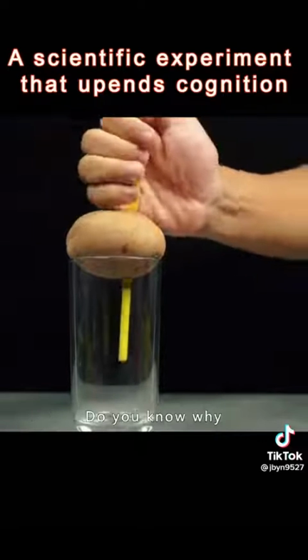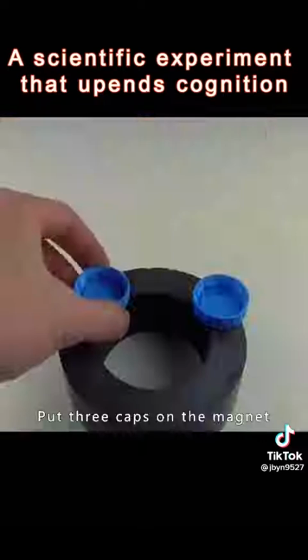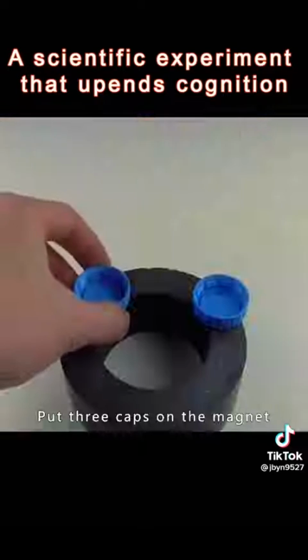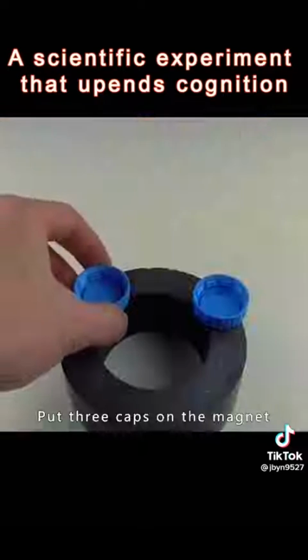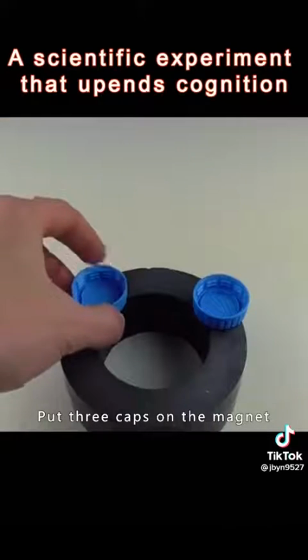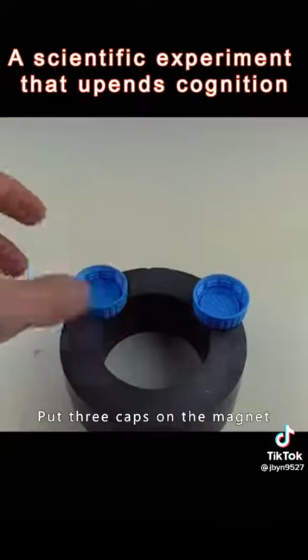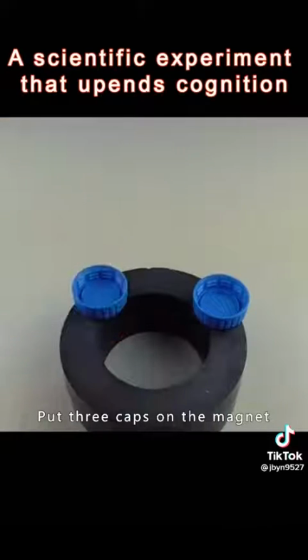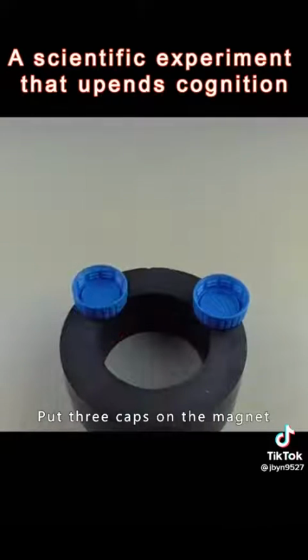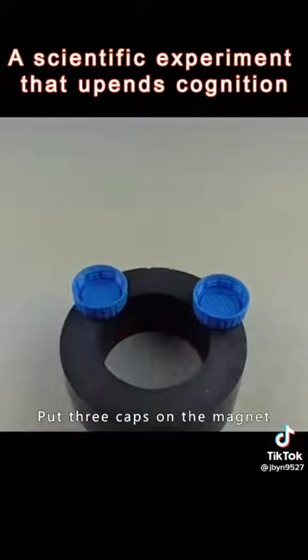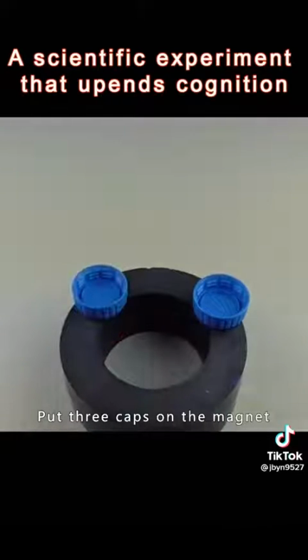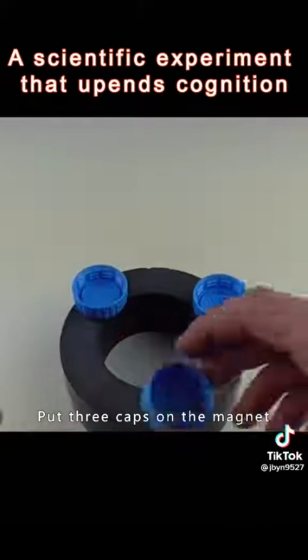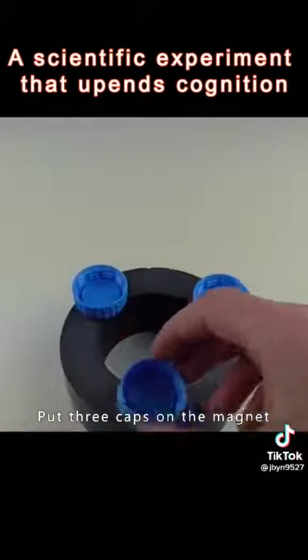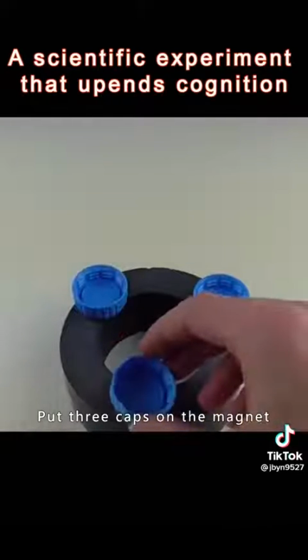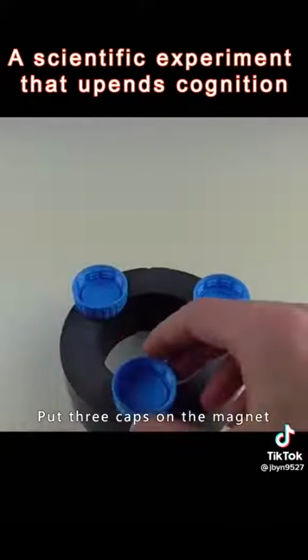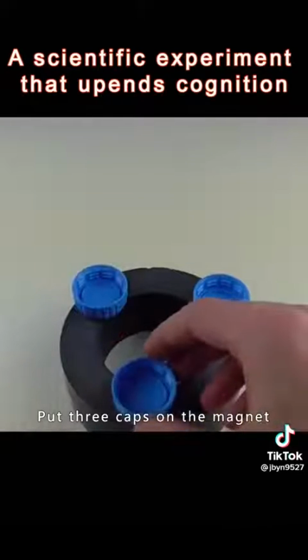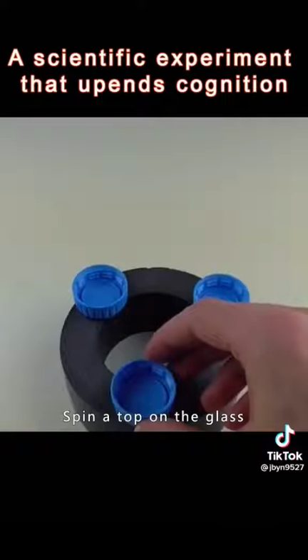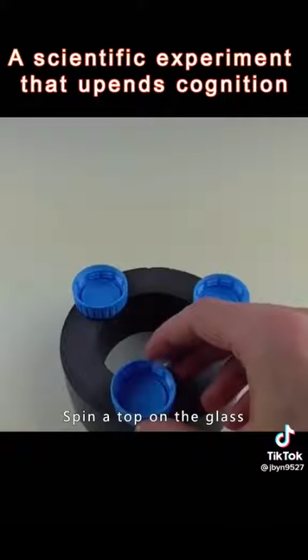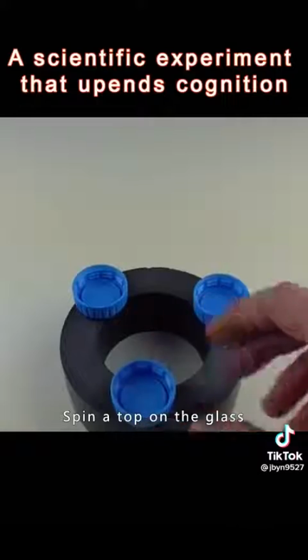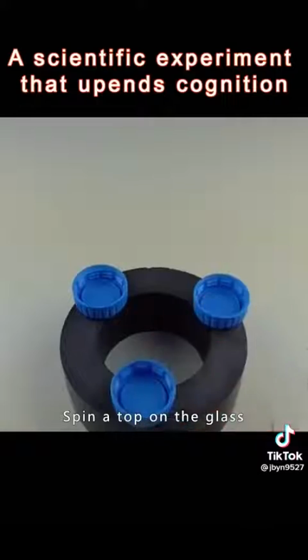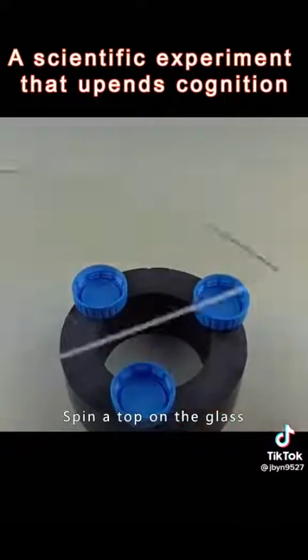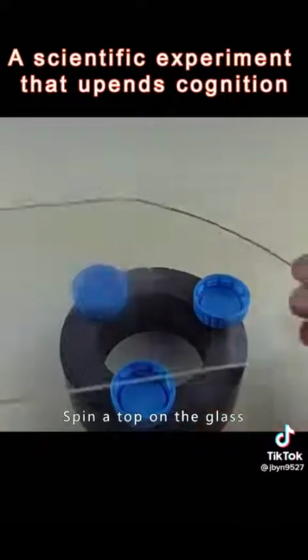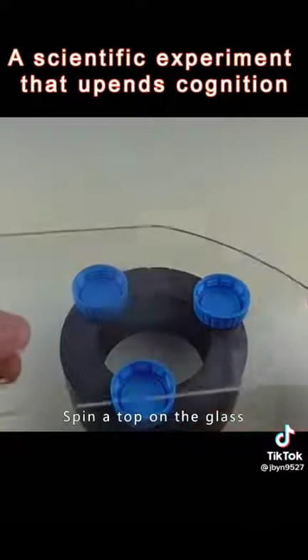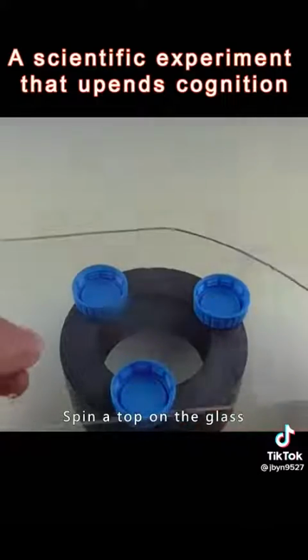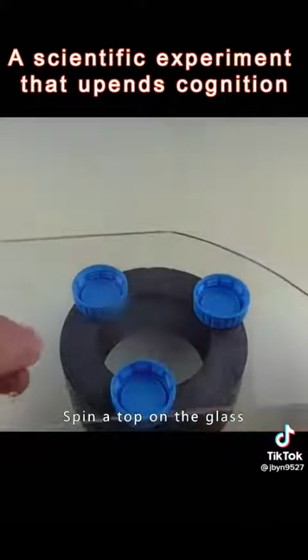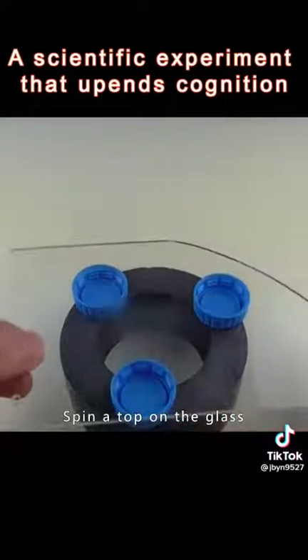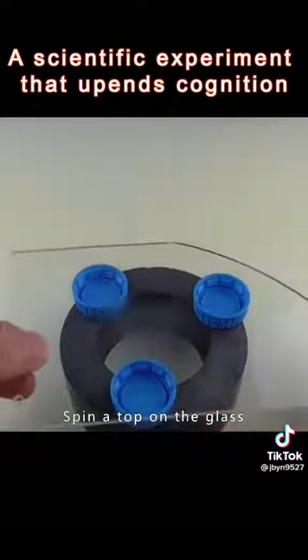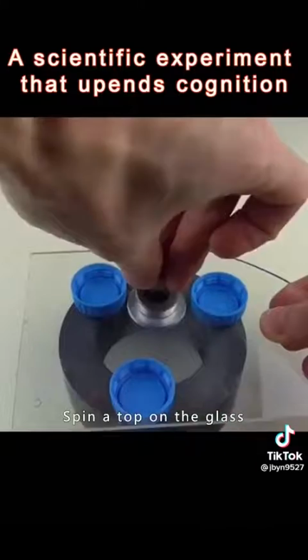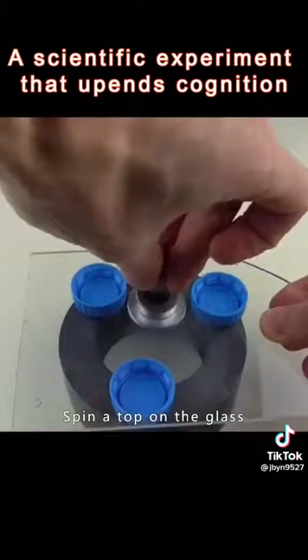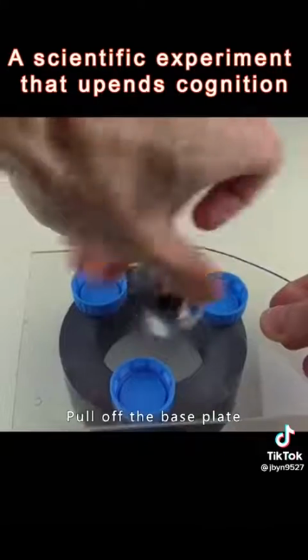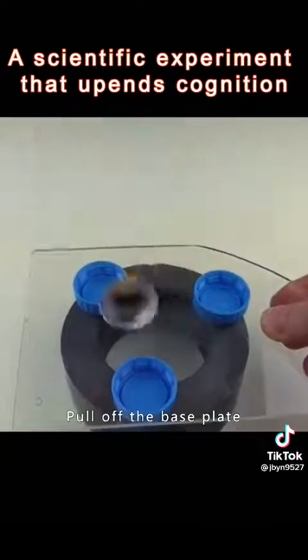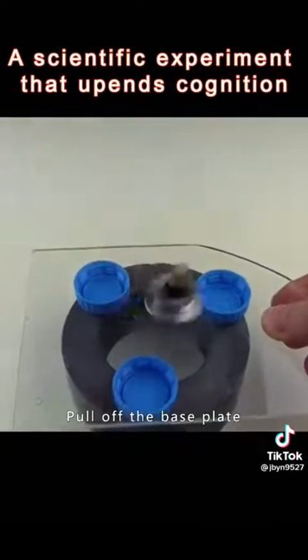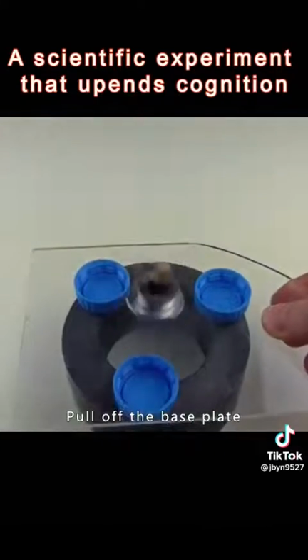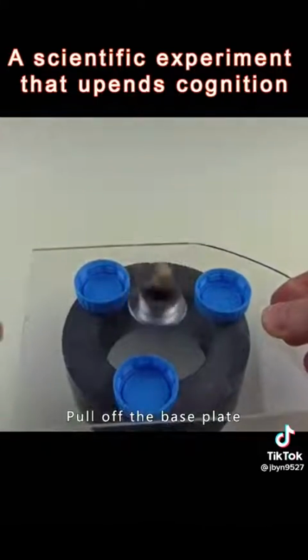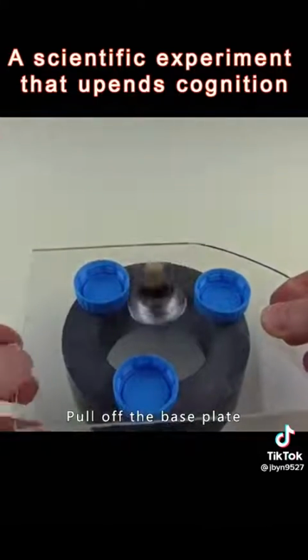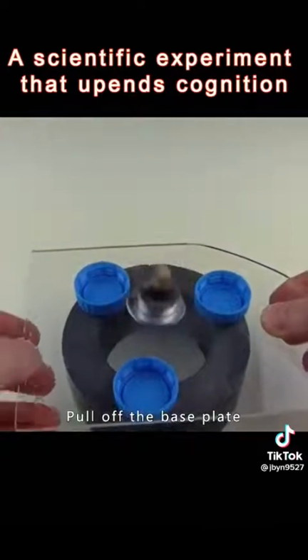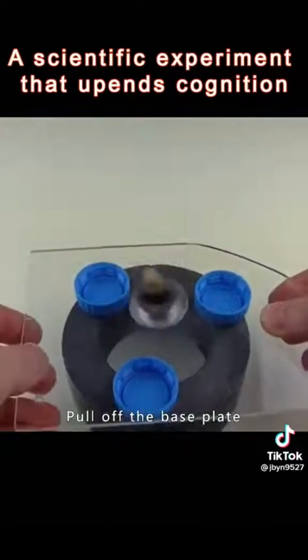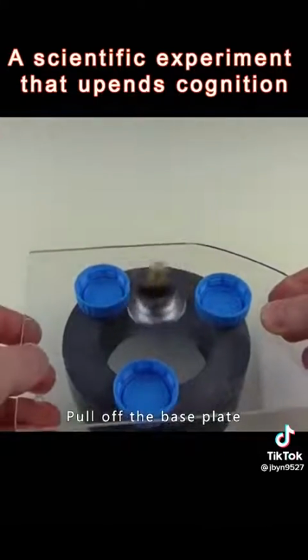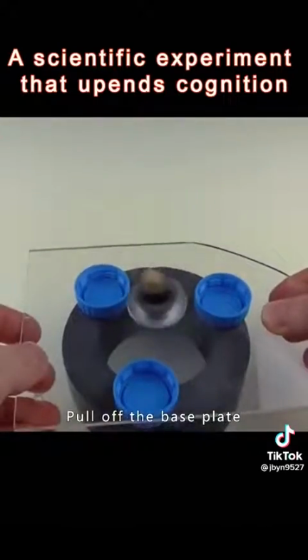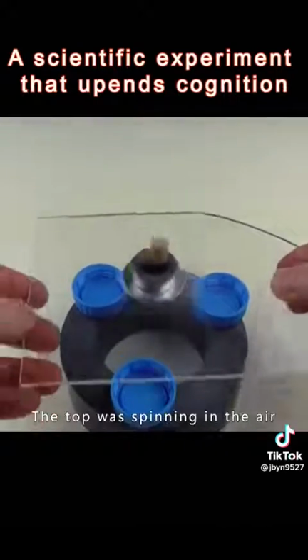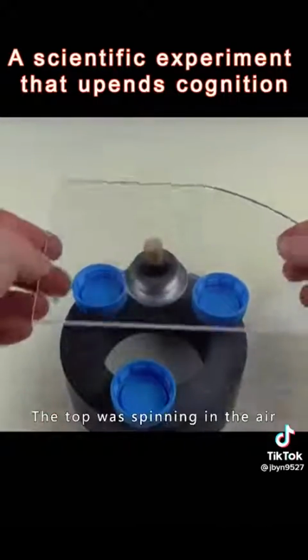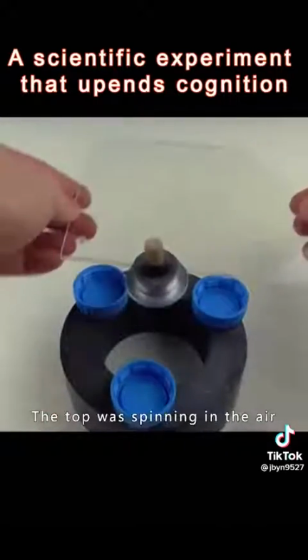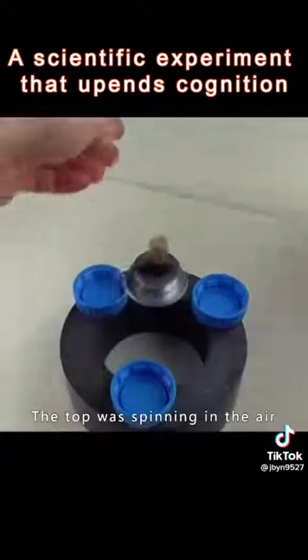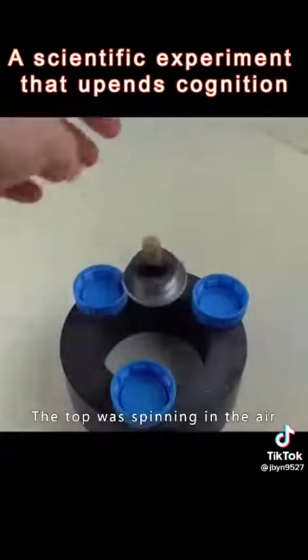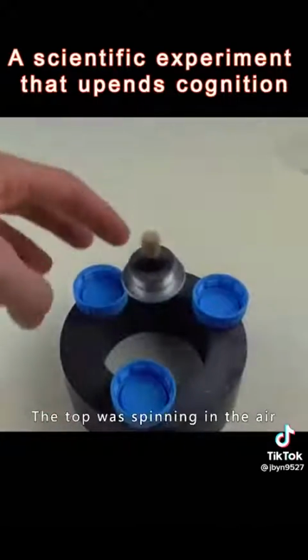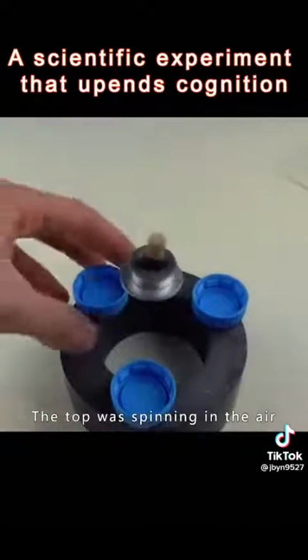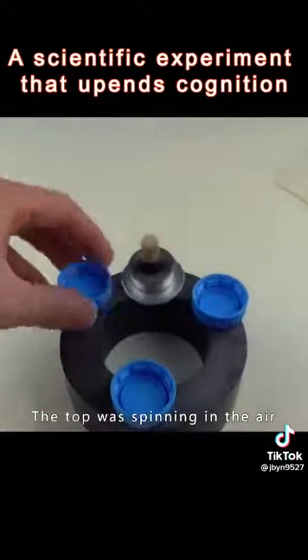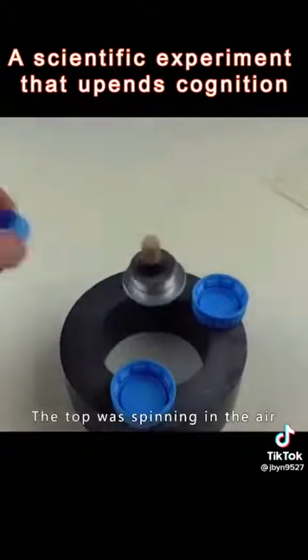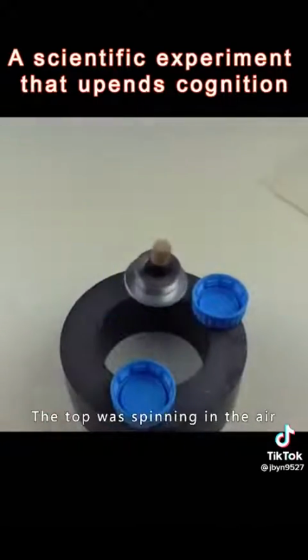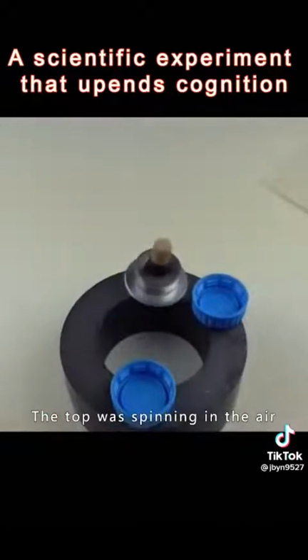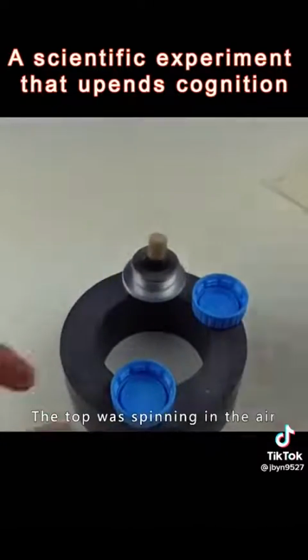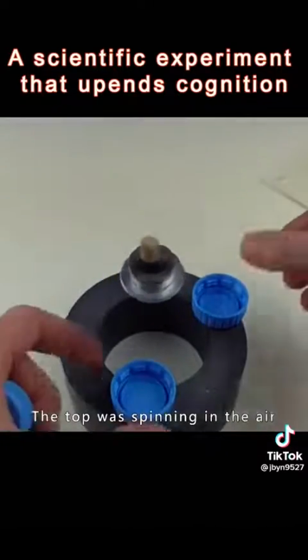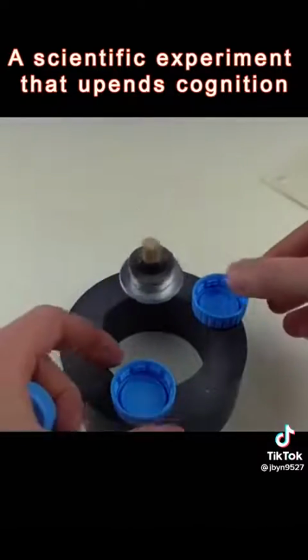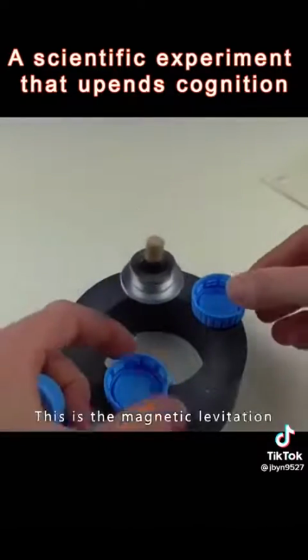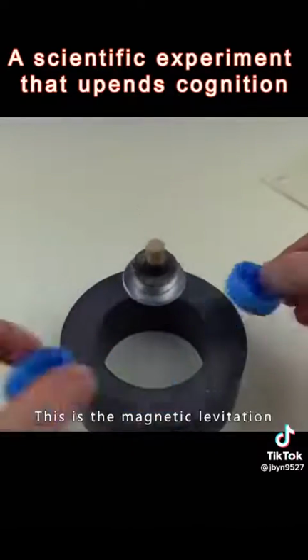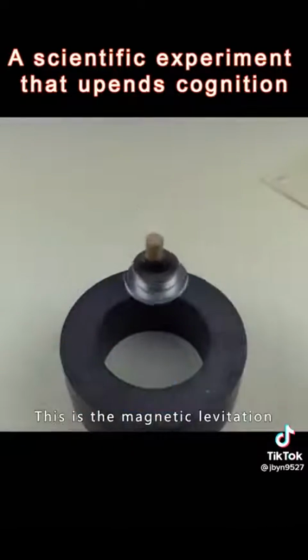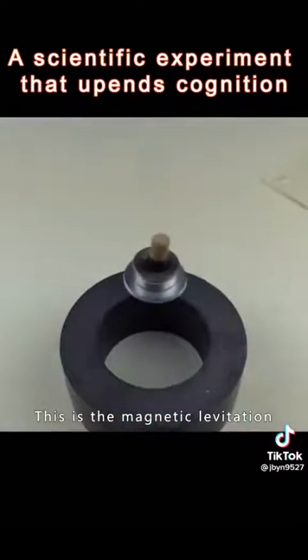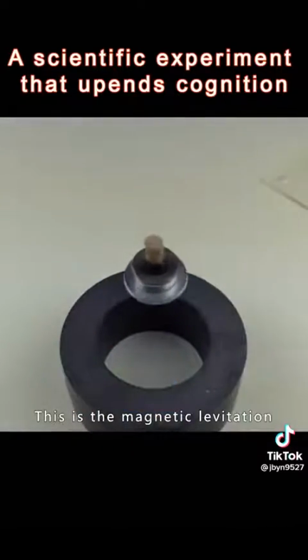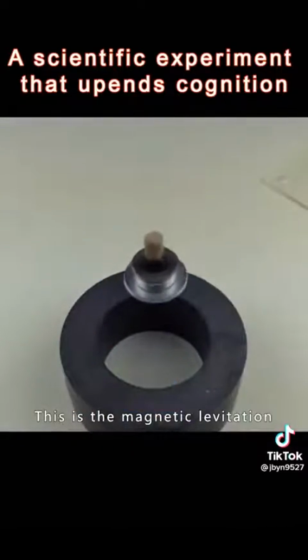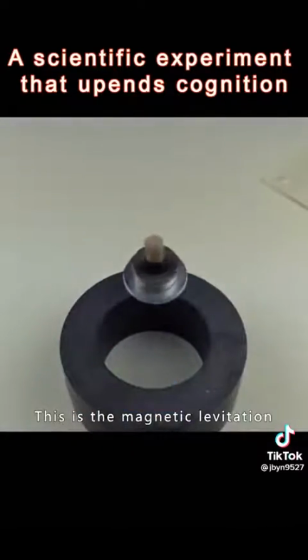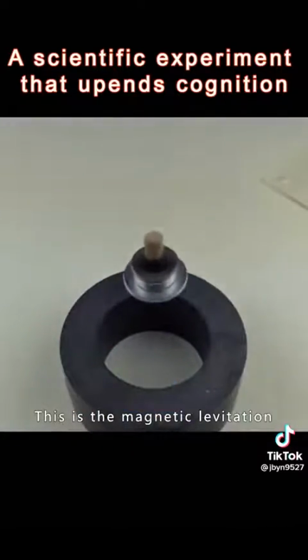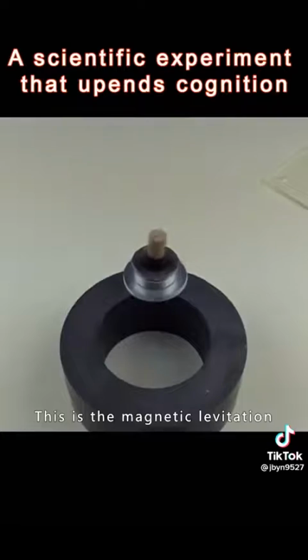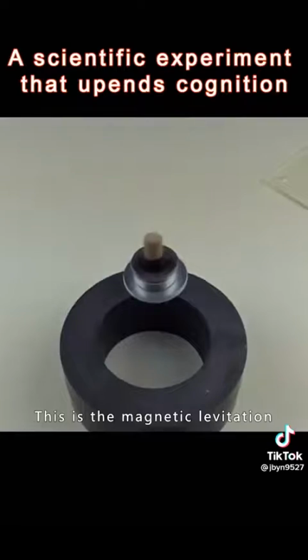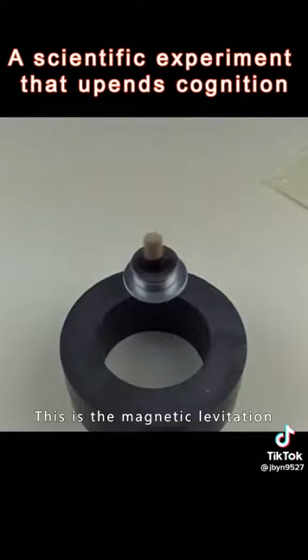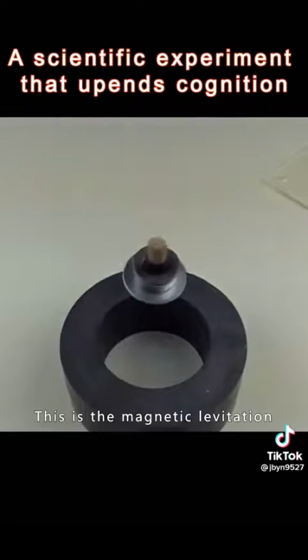Put three caps on the magnet and spin a top on the glass. Pull off the base plate, and the top keeps spinning in the air. This is magnetic levitation.